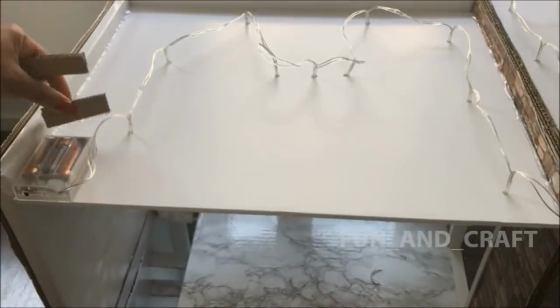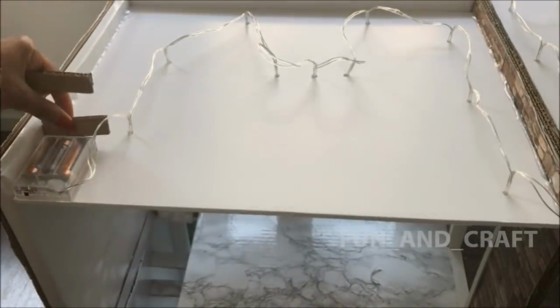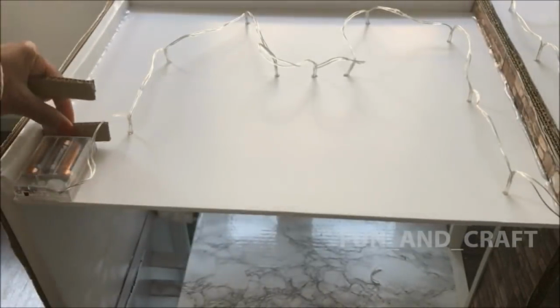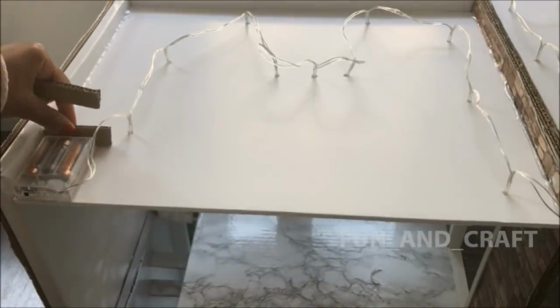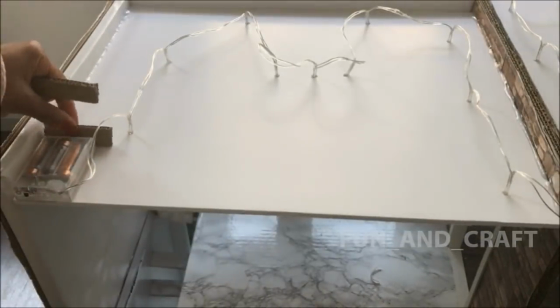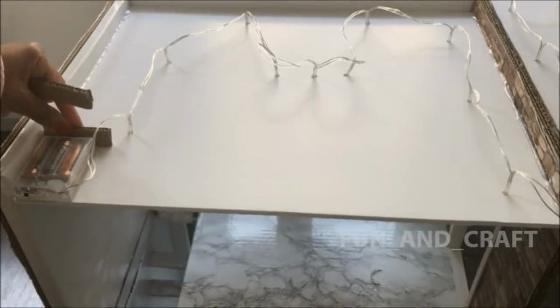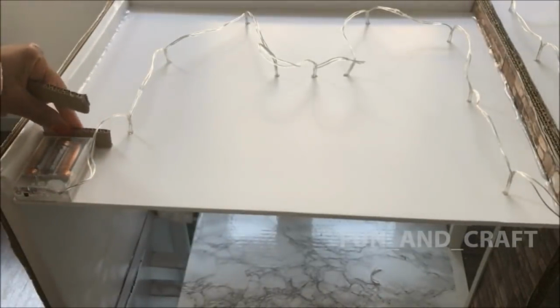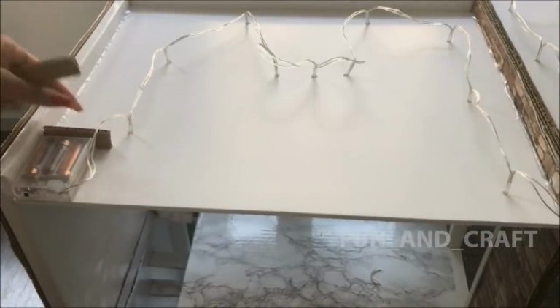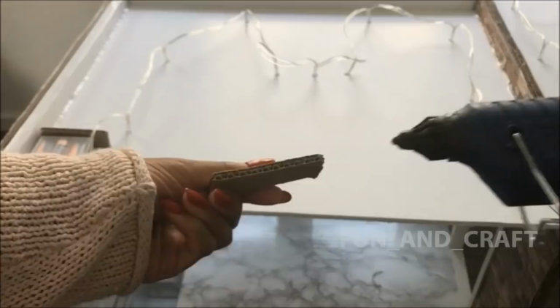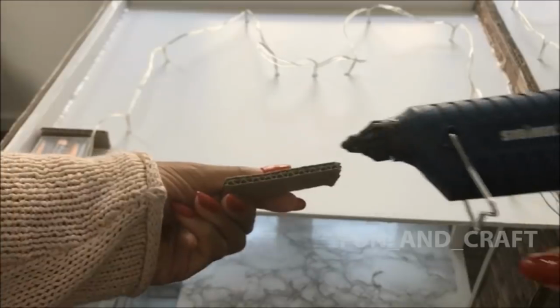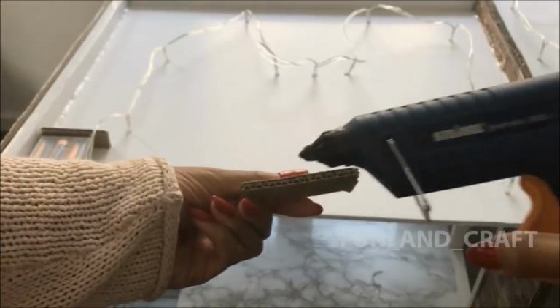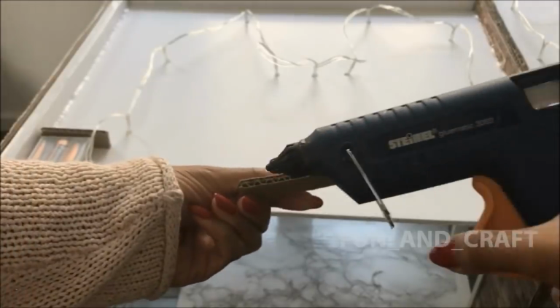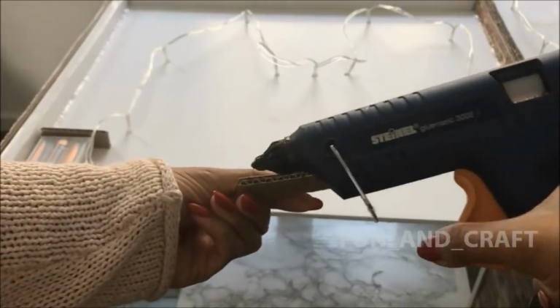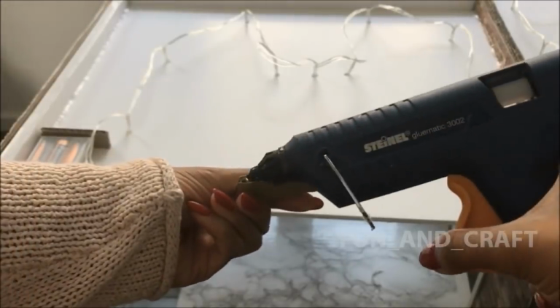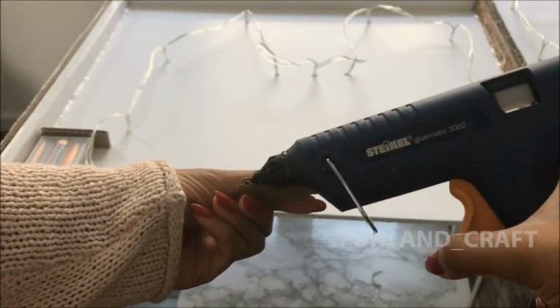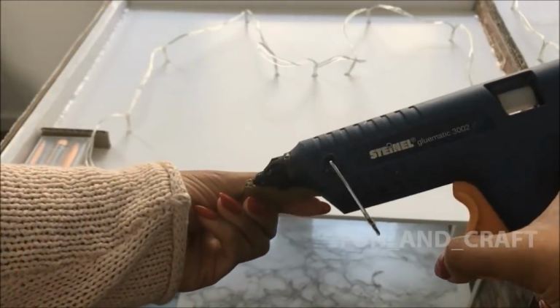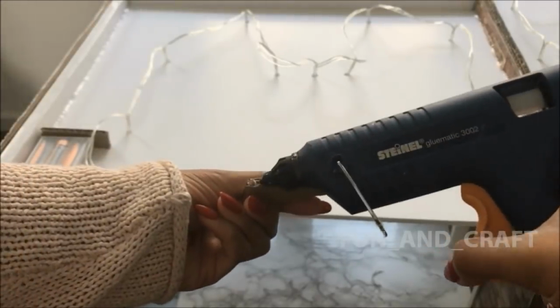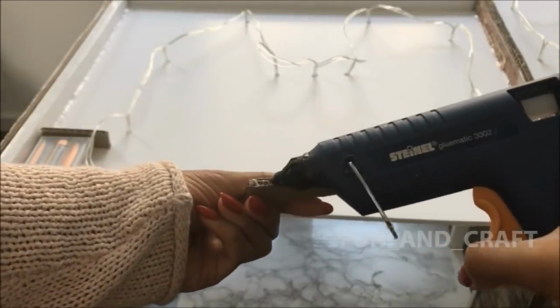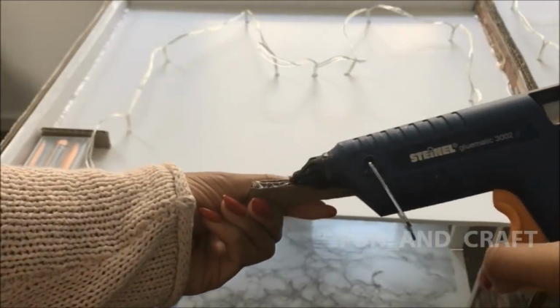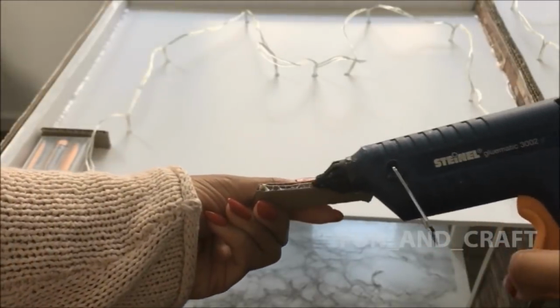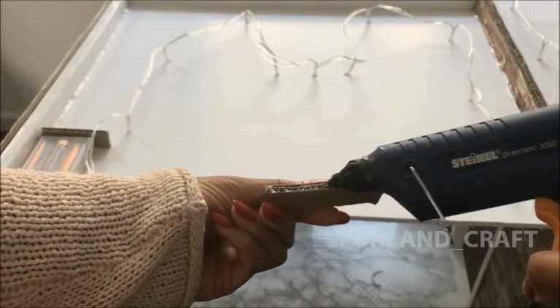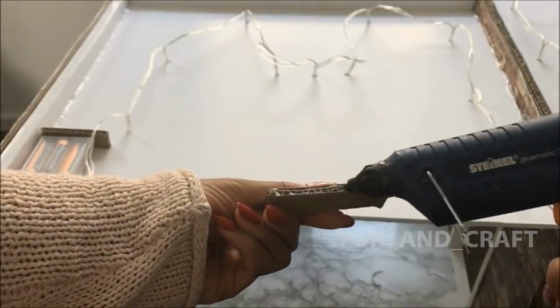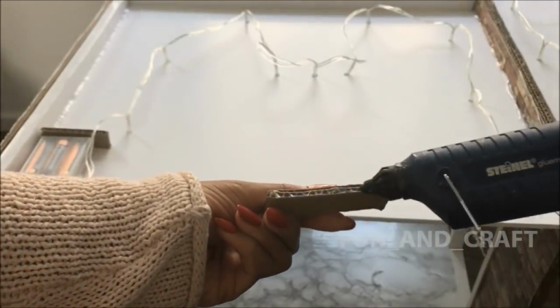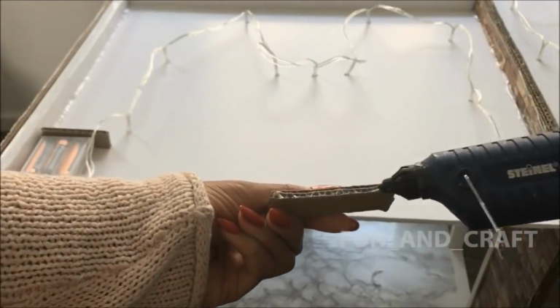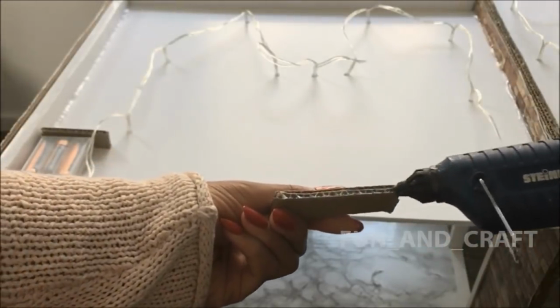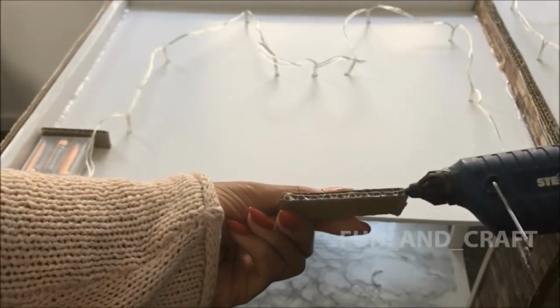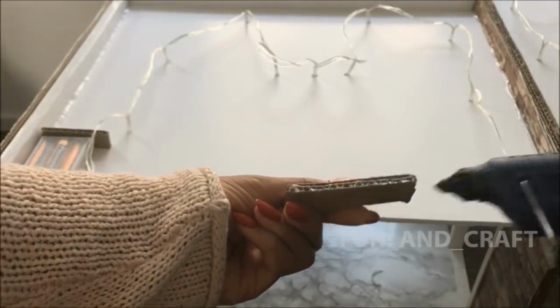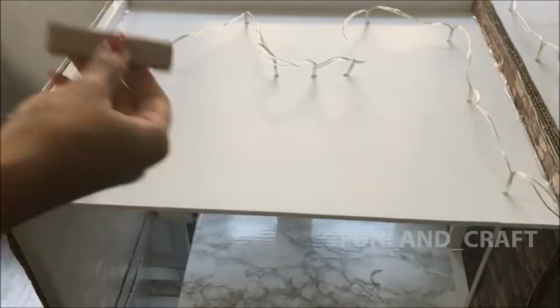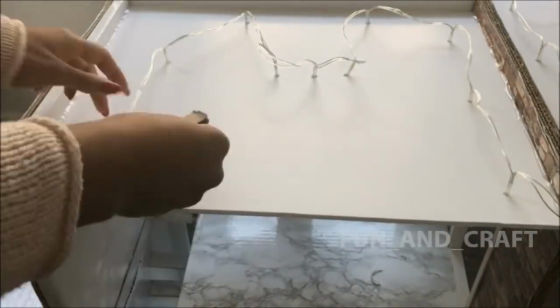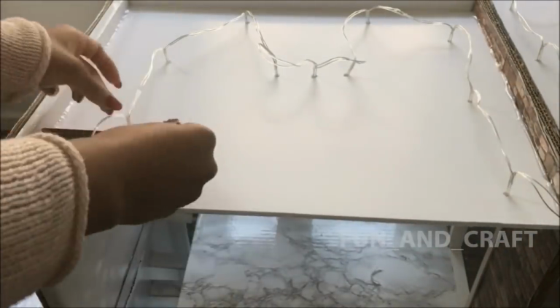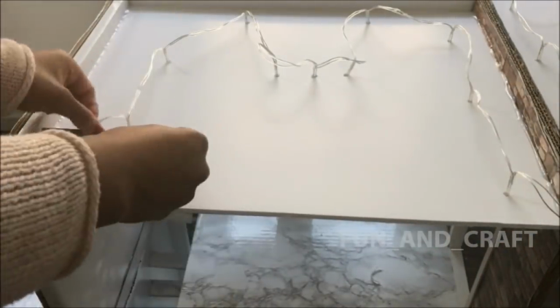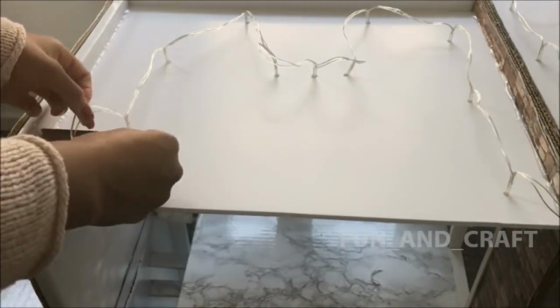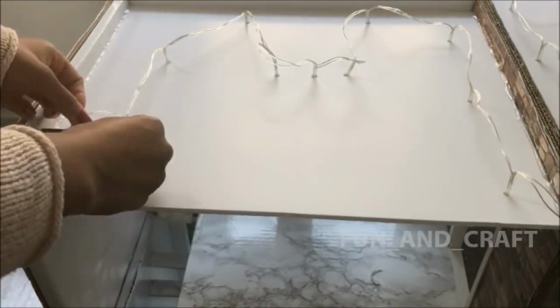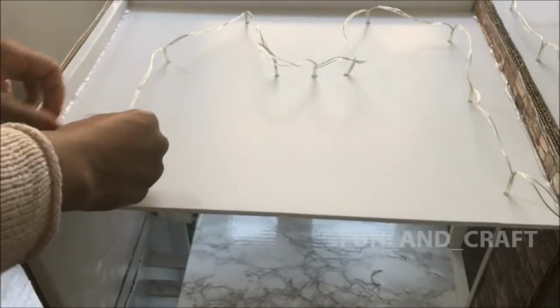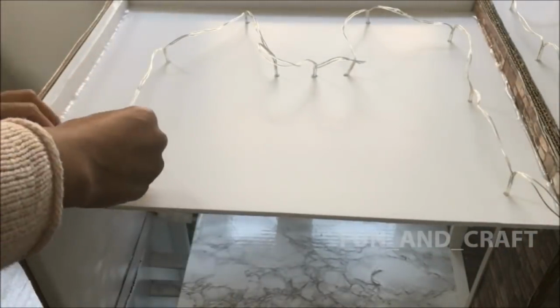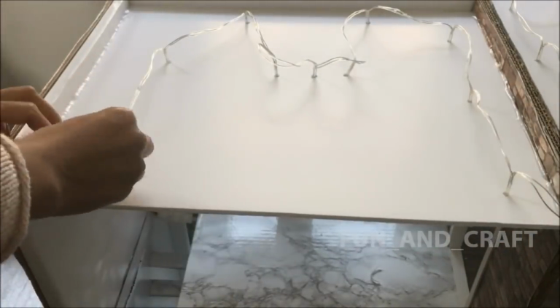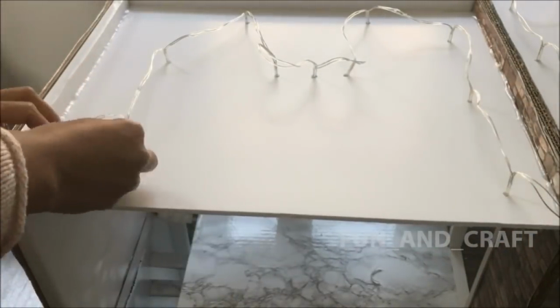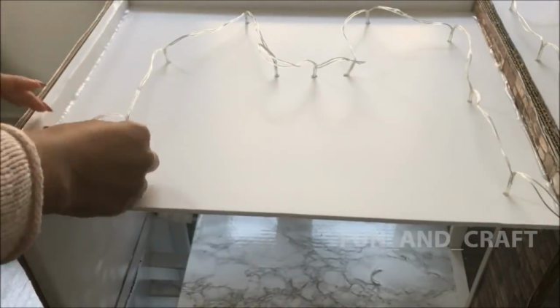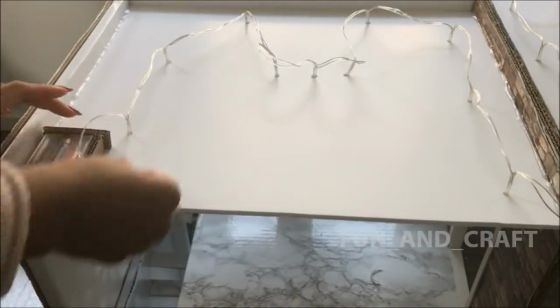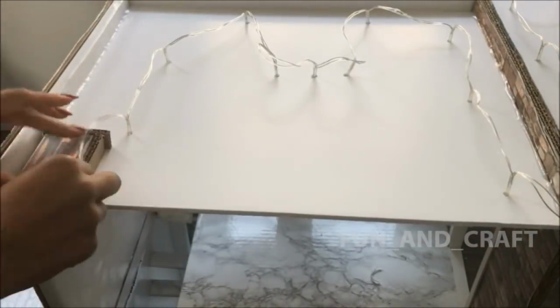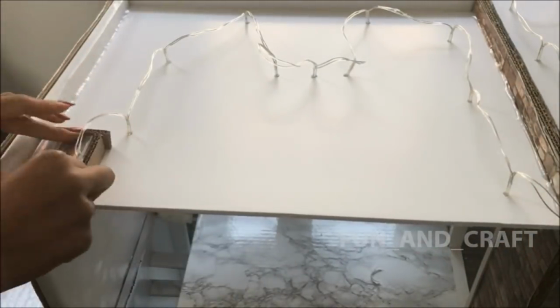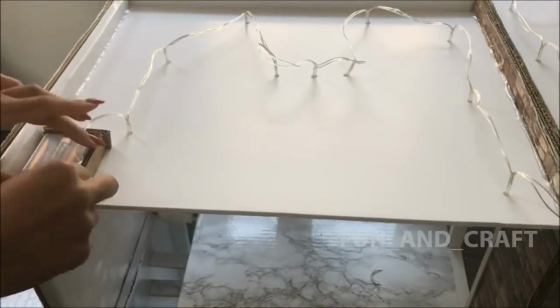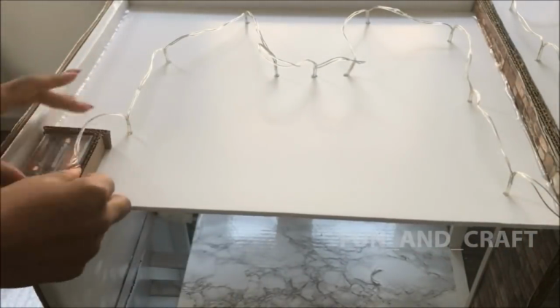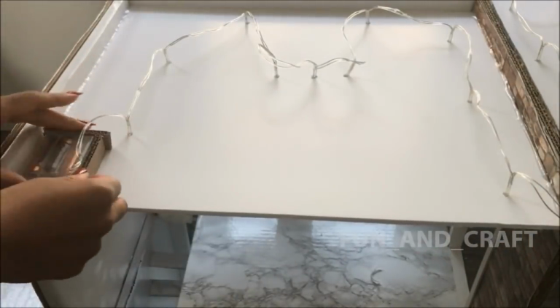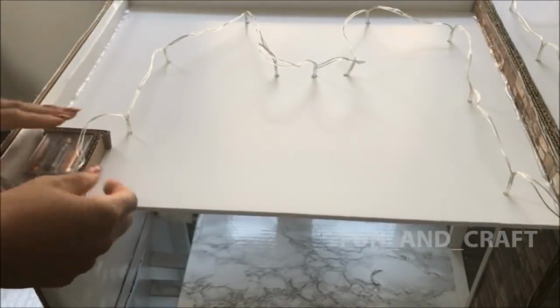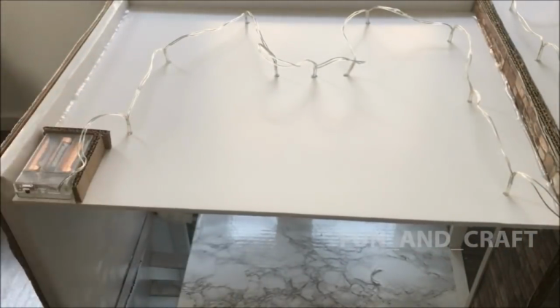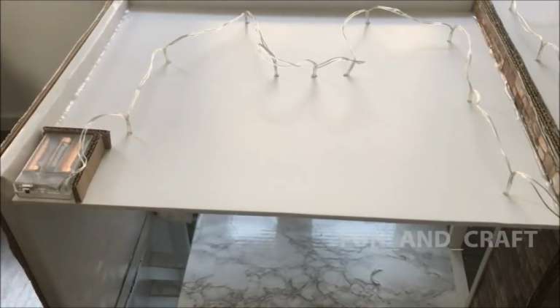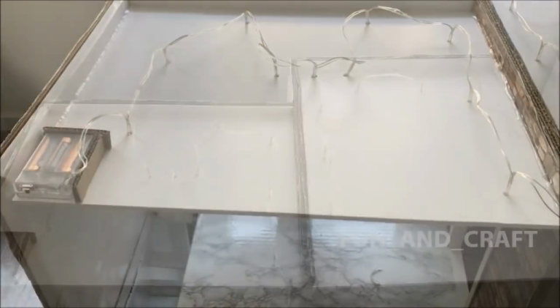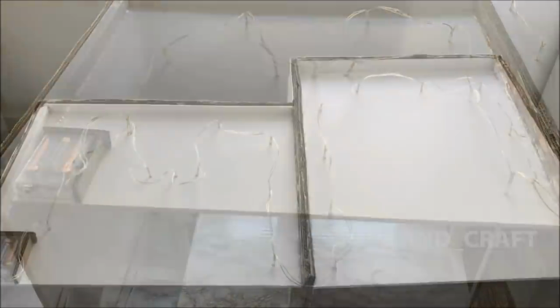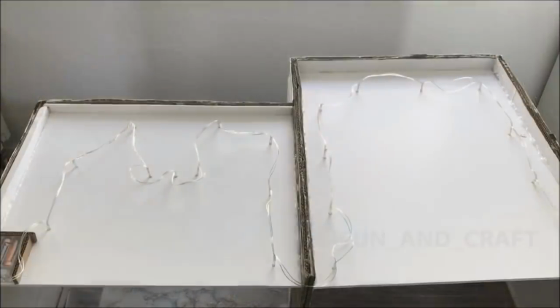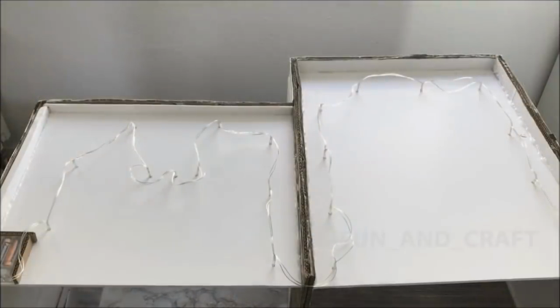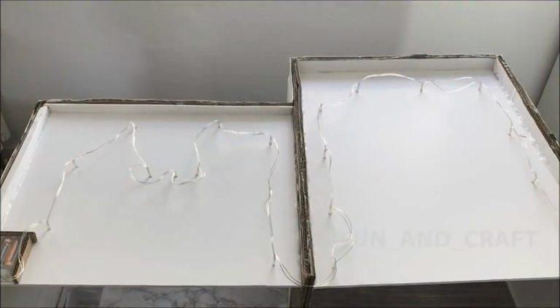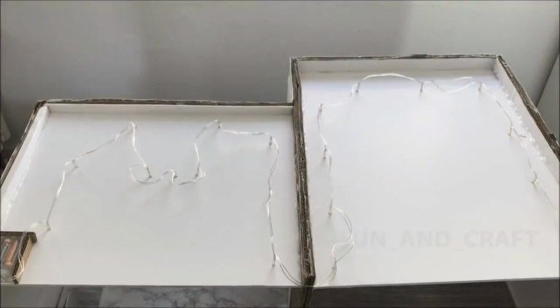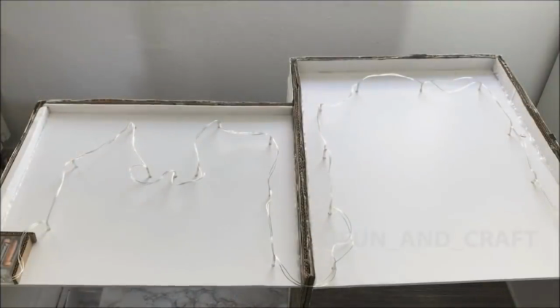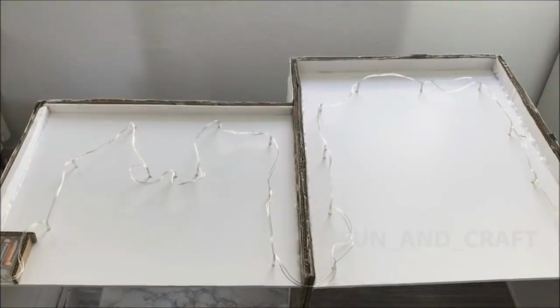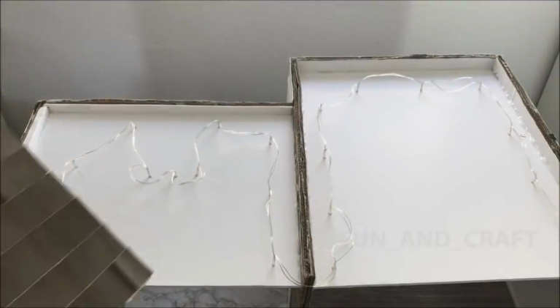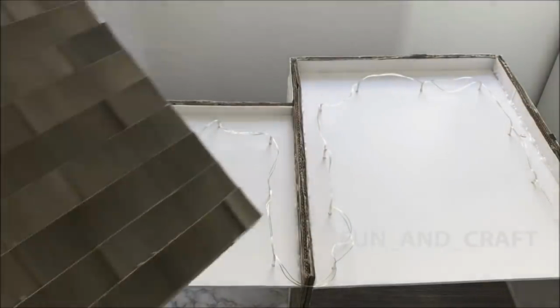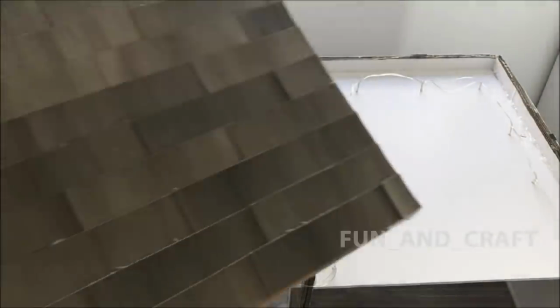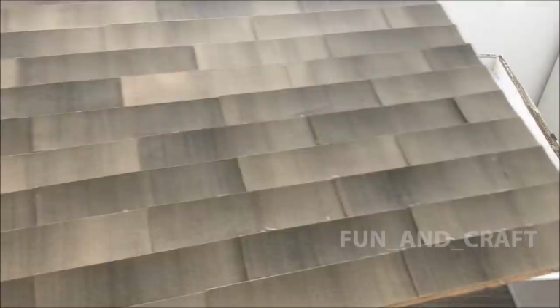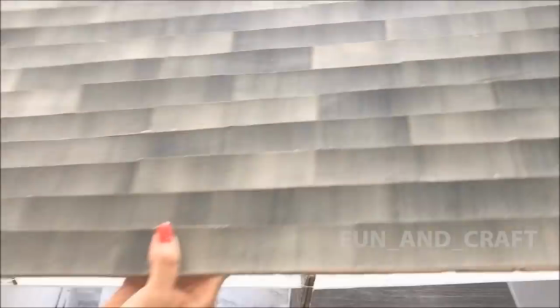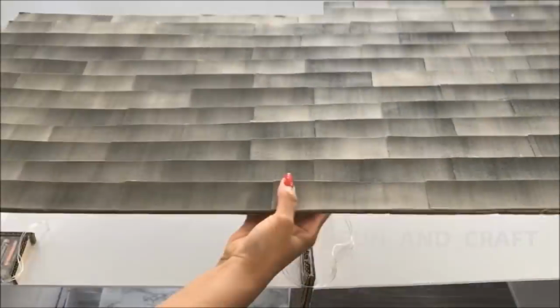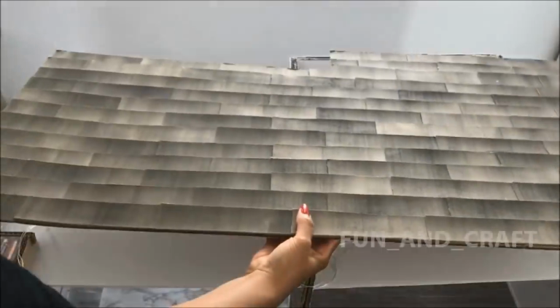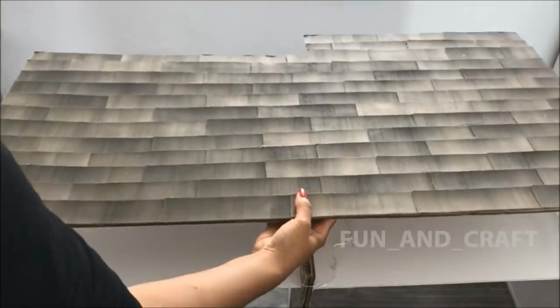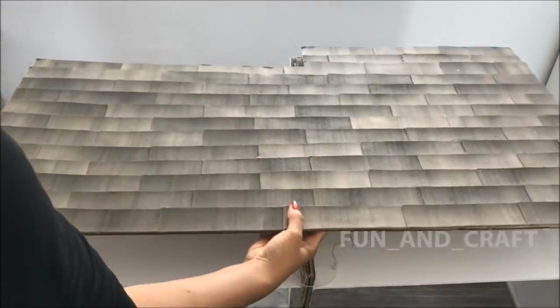Now secure the light switch with cardboard so that it doesn't move around when you're turning the lights on and off, before gluing the roof on top.